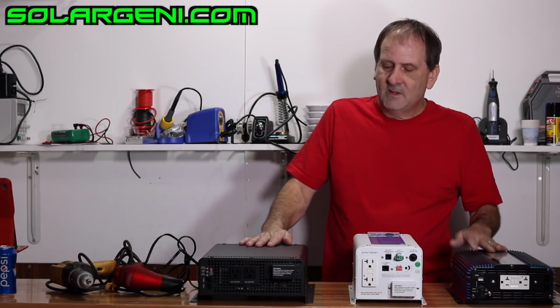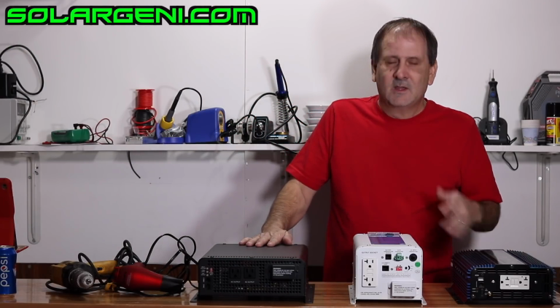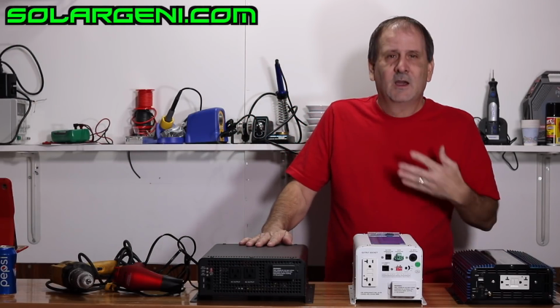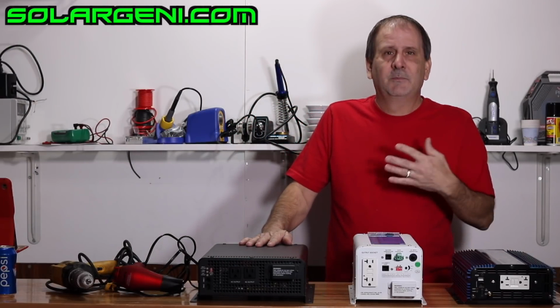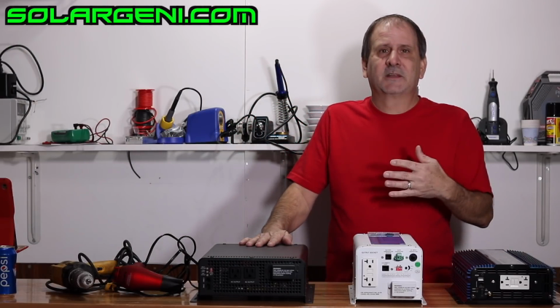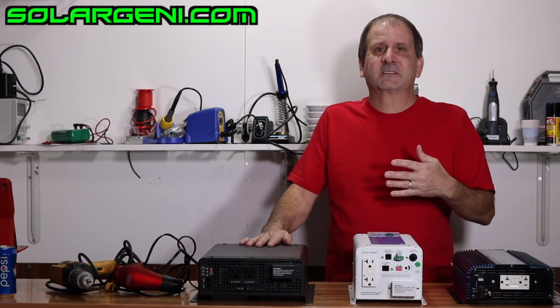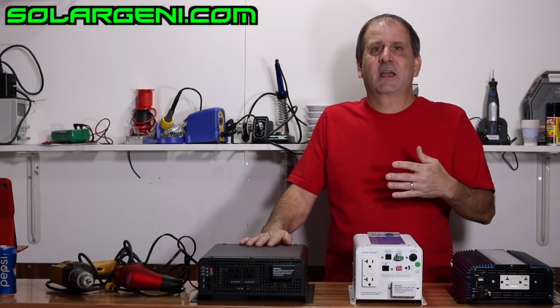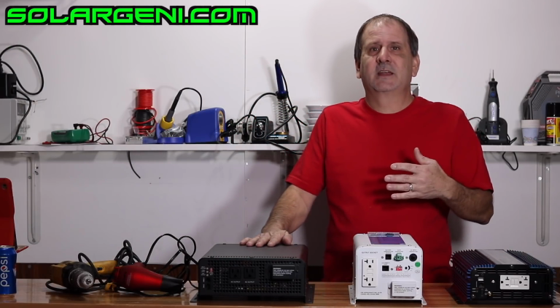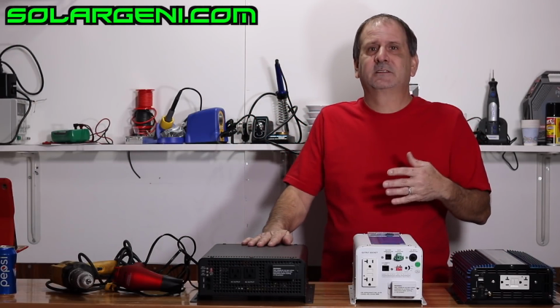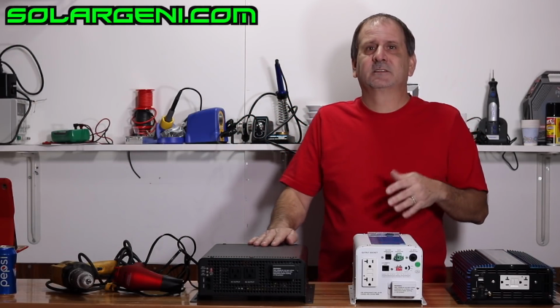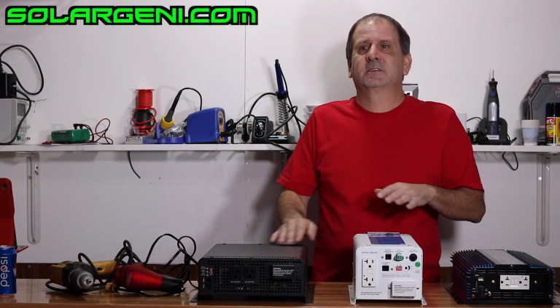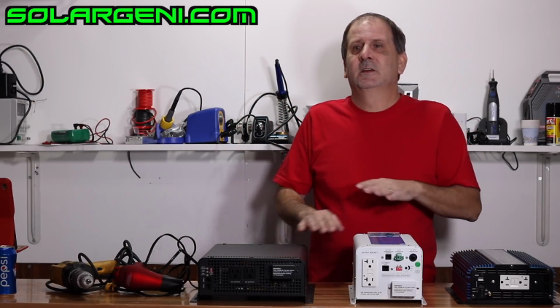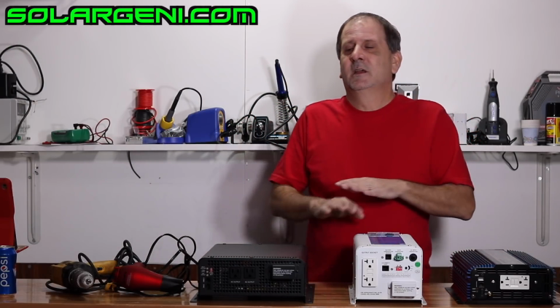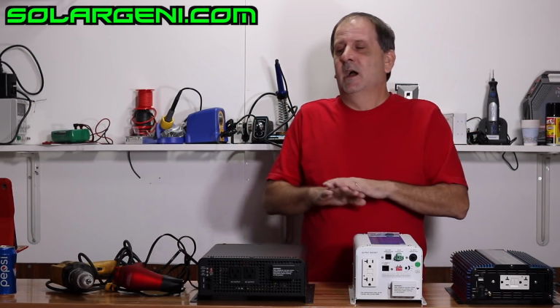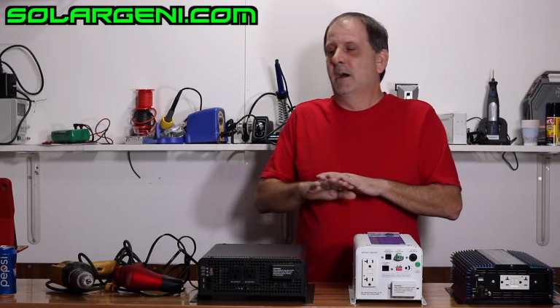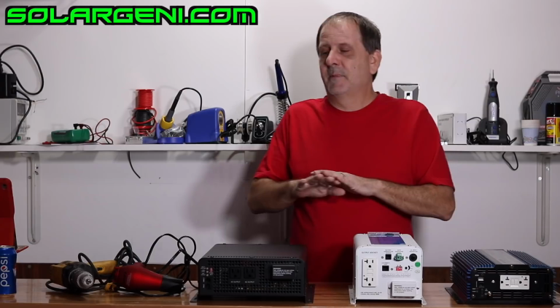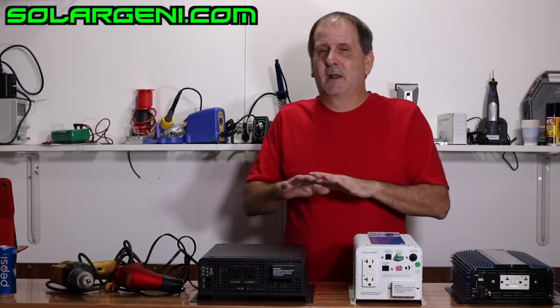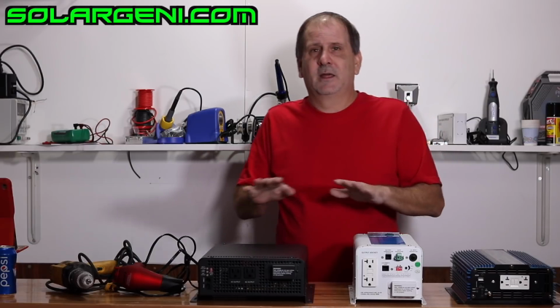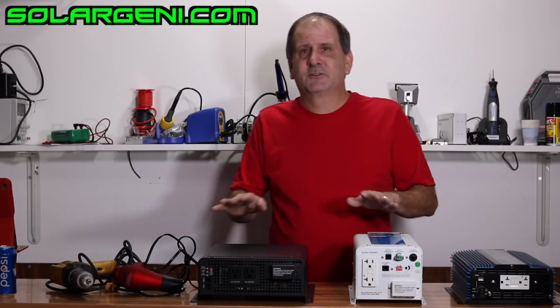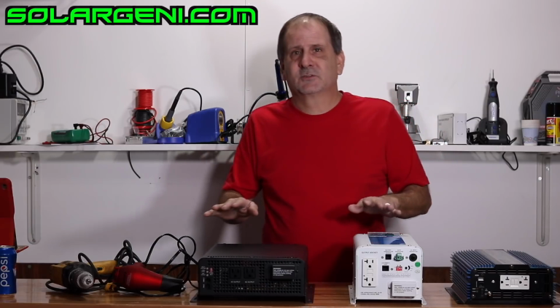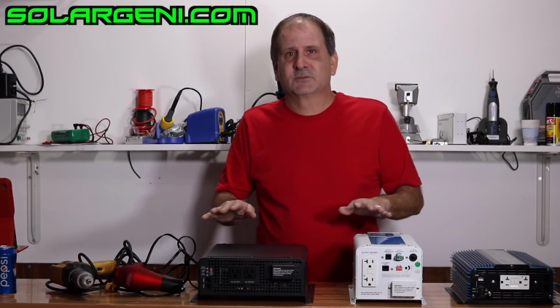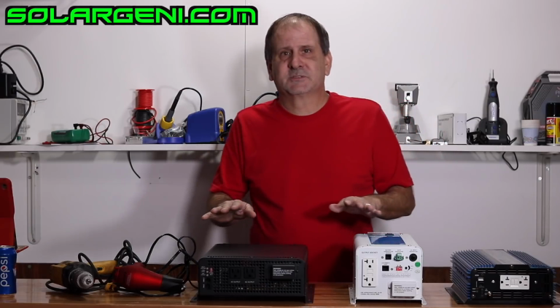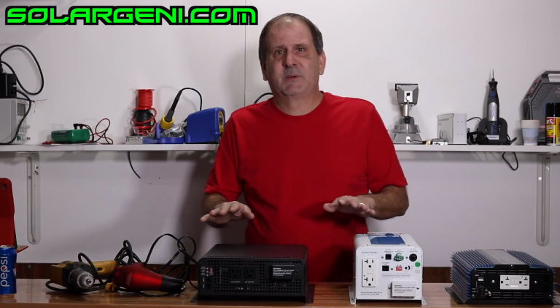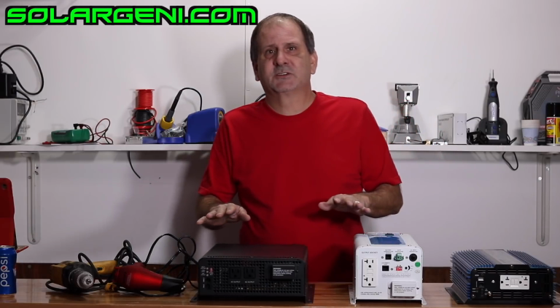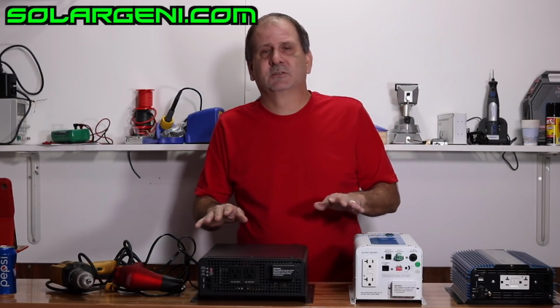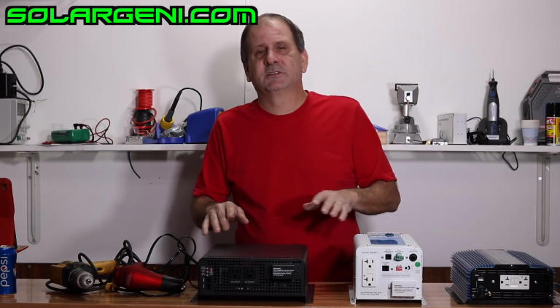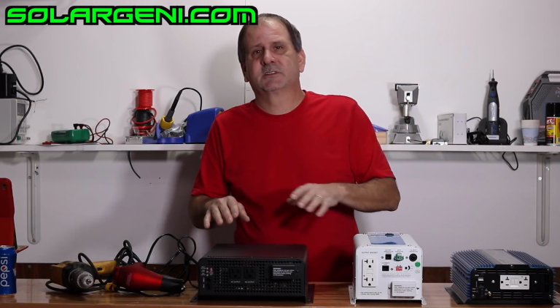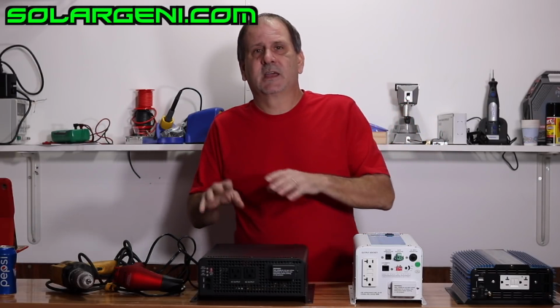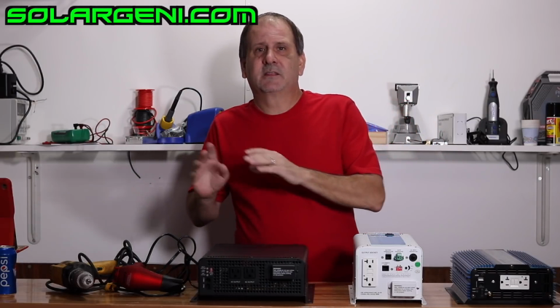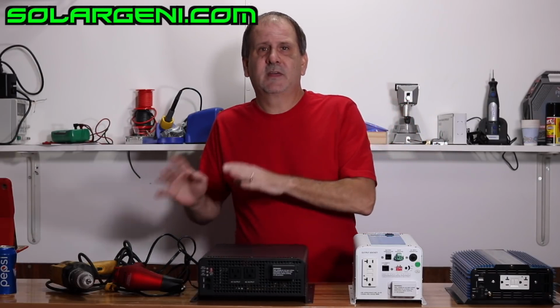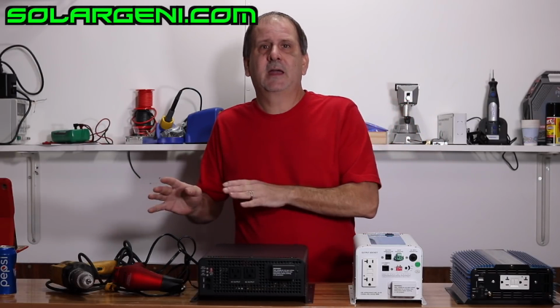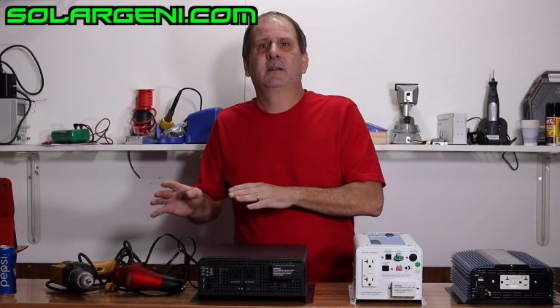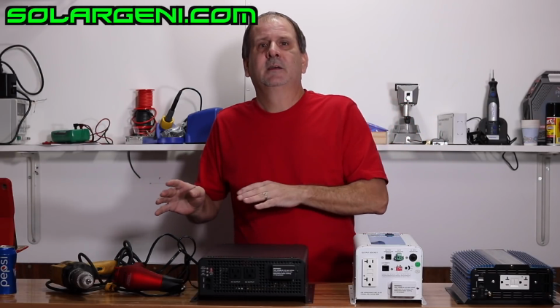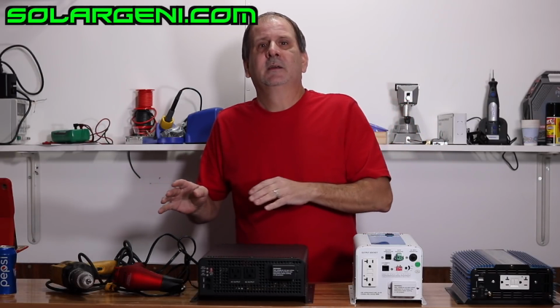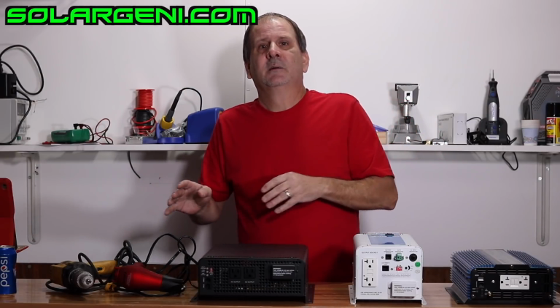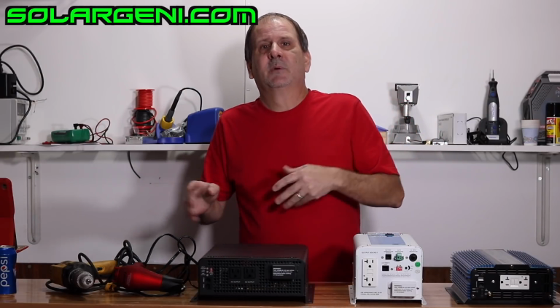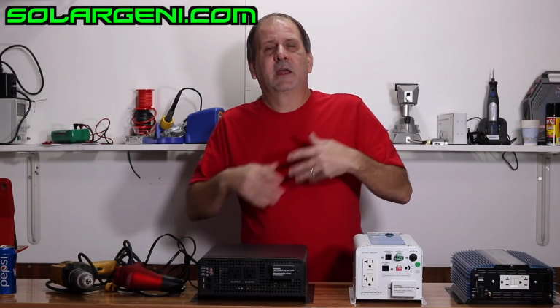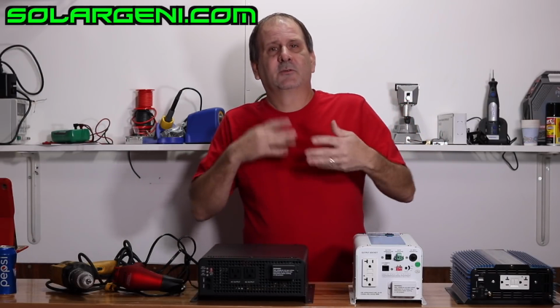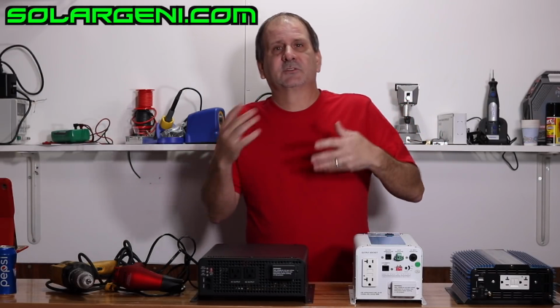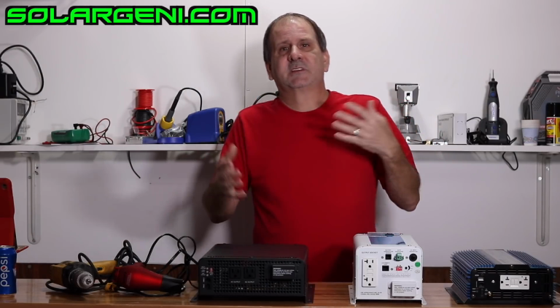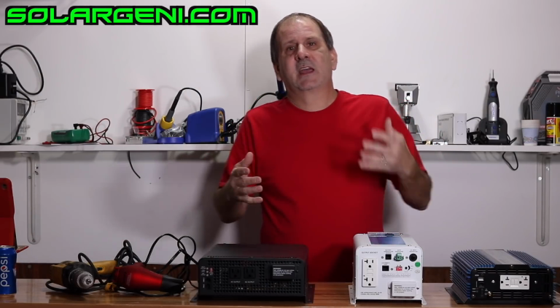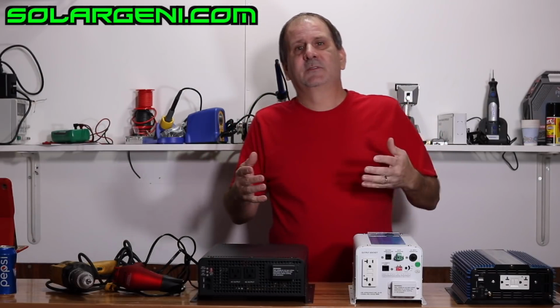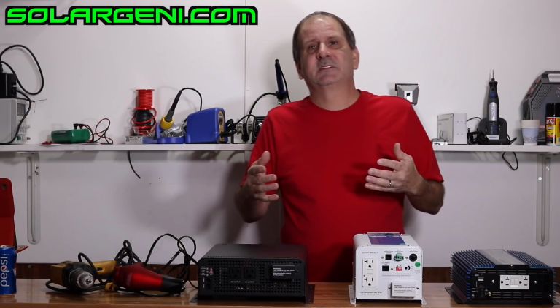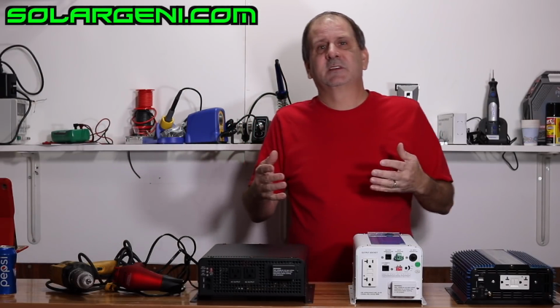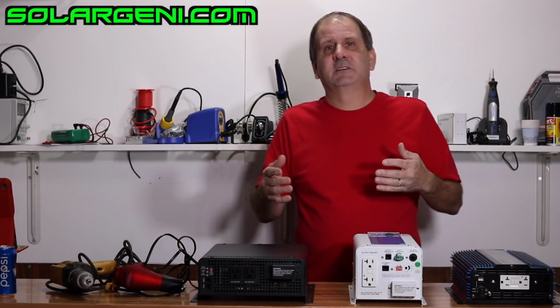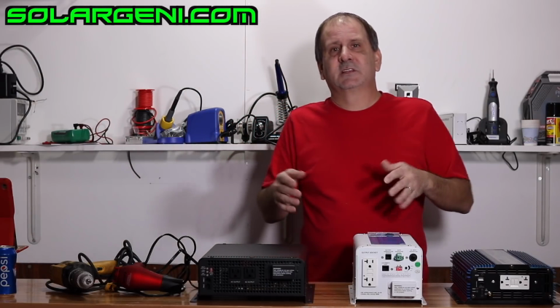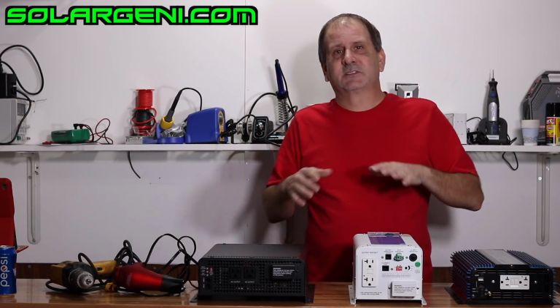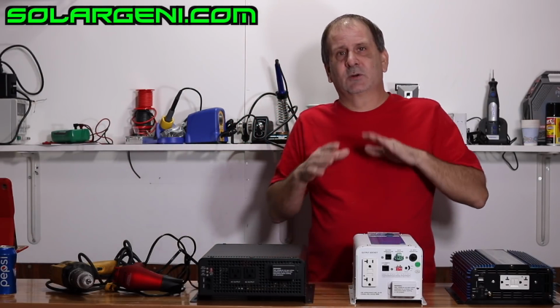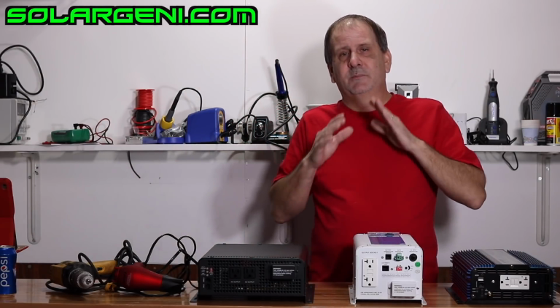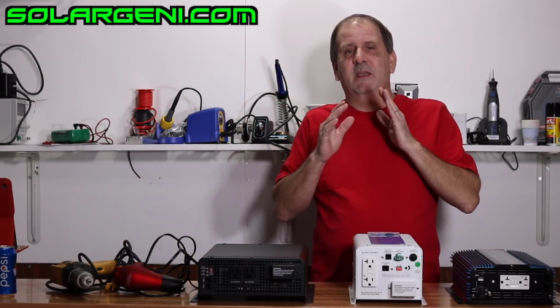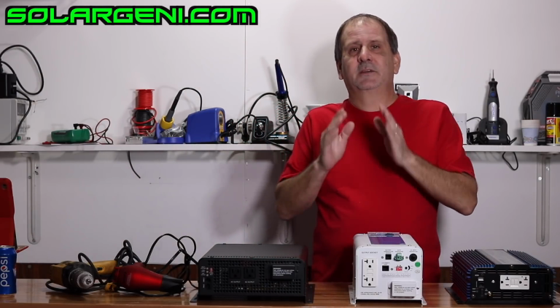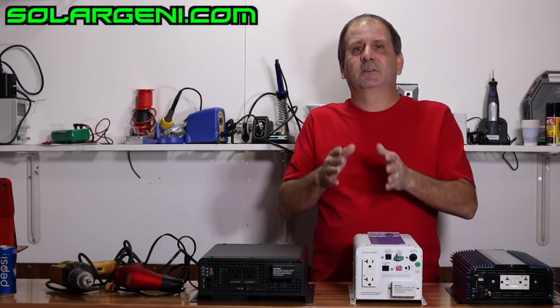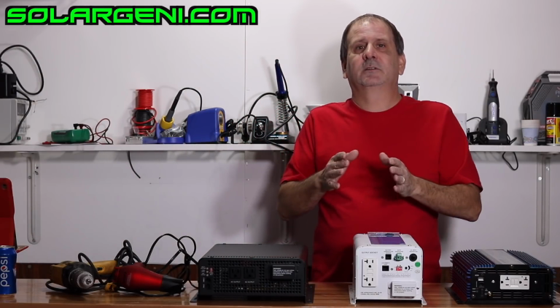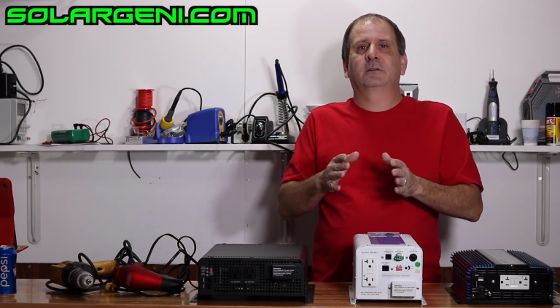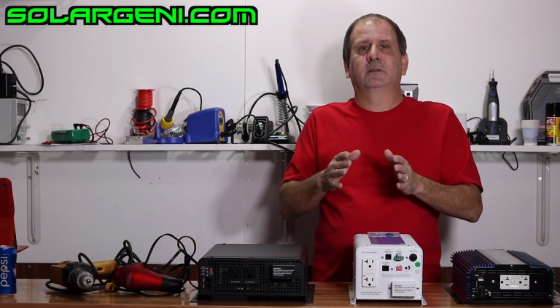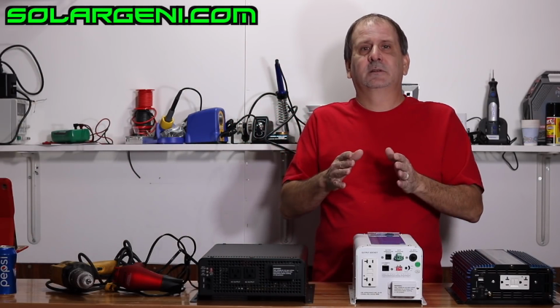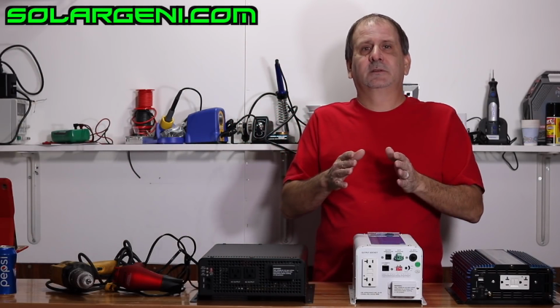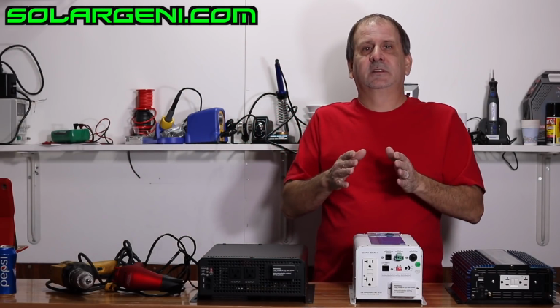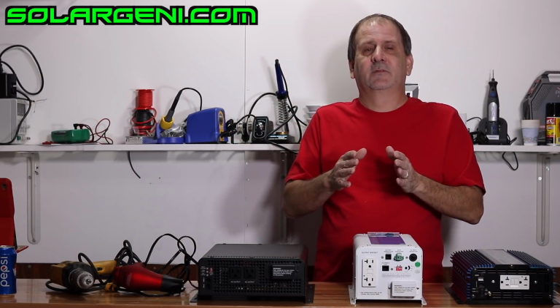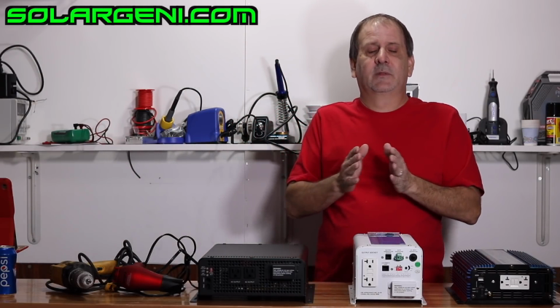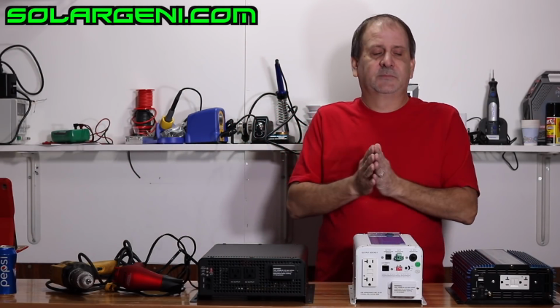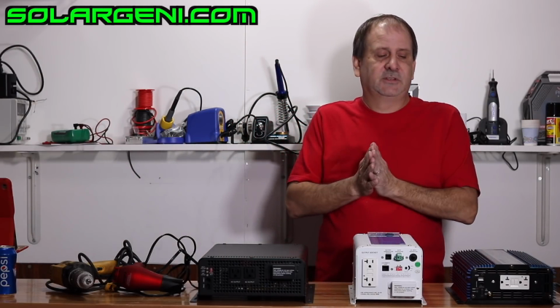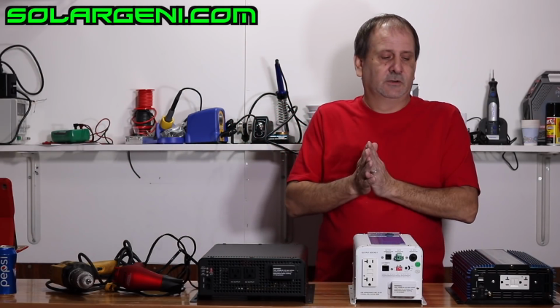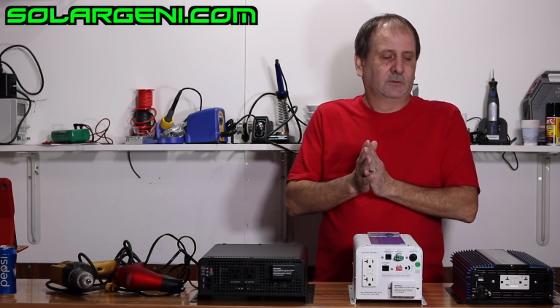I'm not a scientist or an electrical specialist, but I understand these things and I'm passing them along to you. So what inverter should you buy?